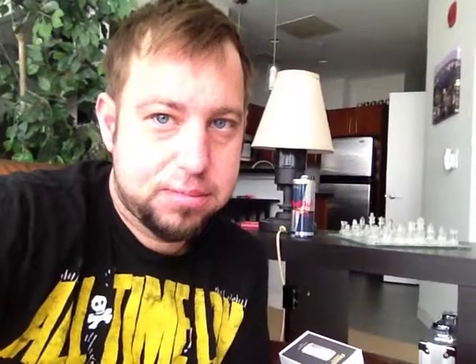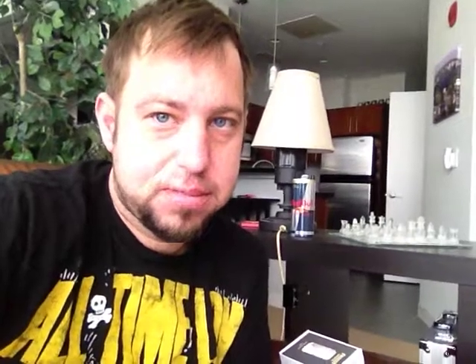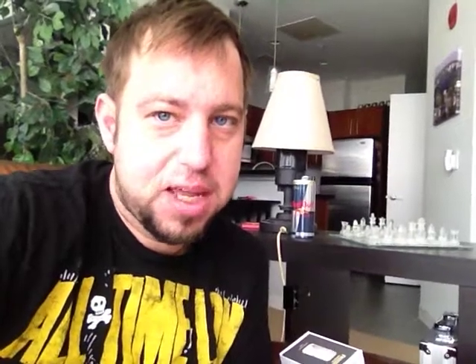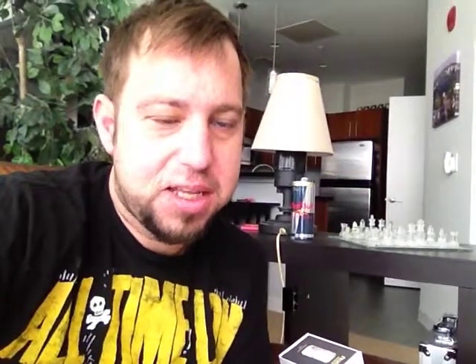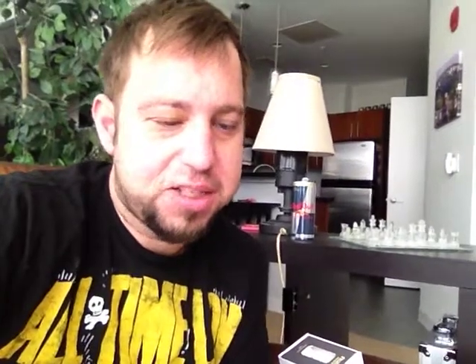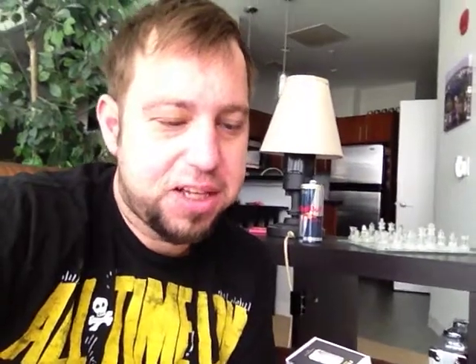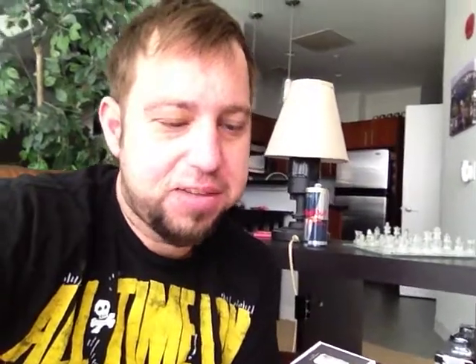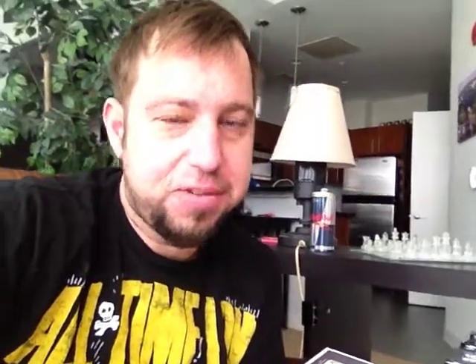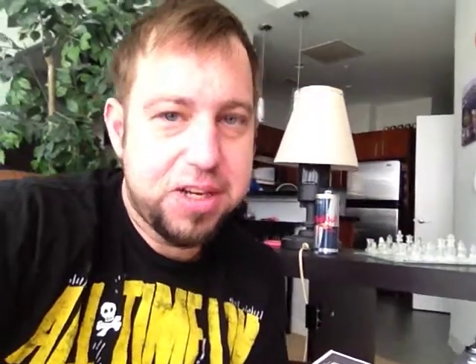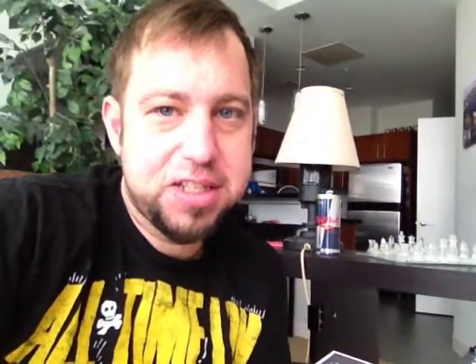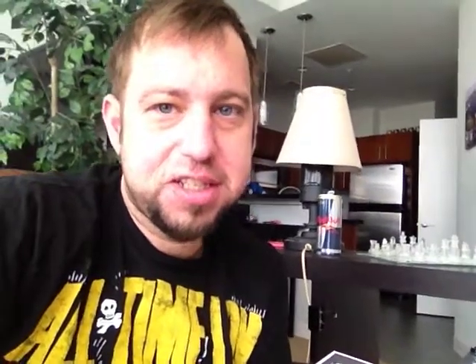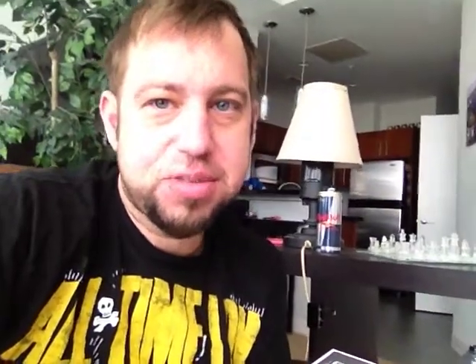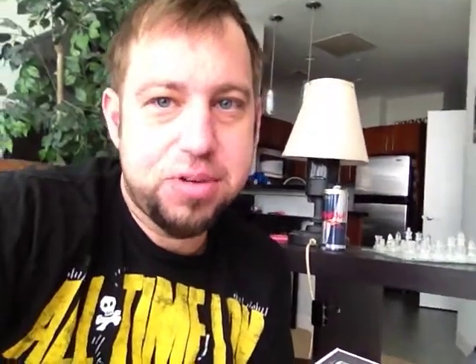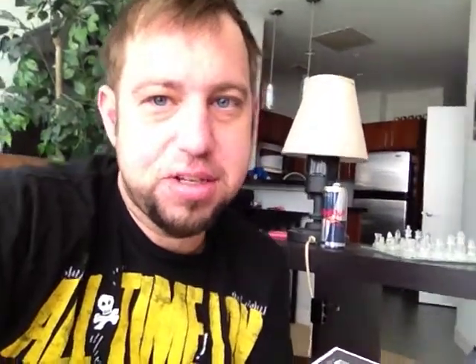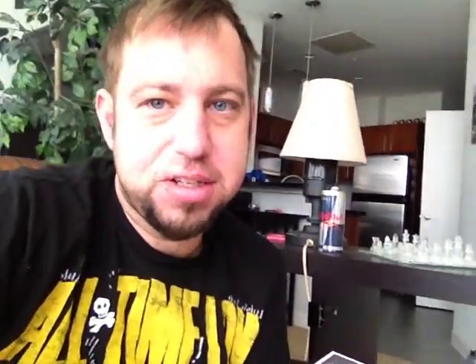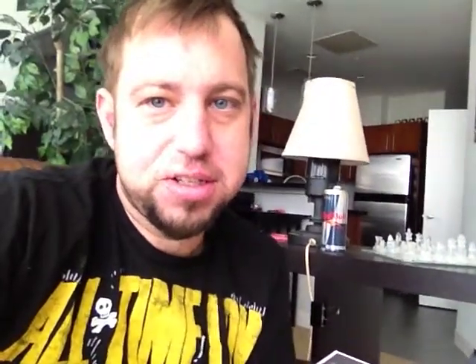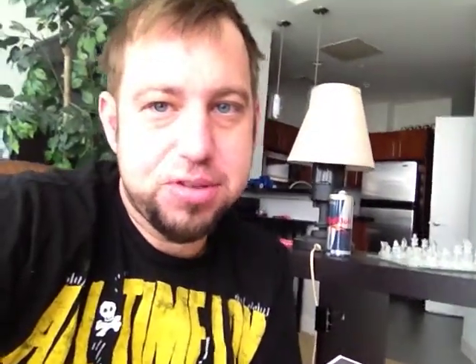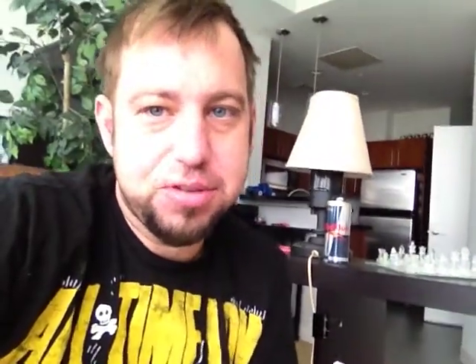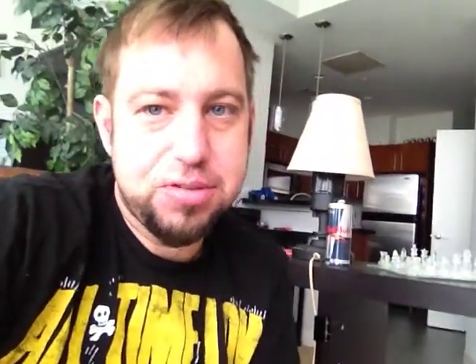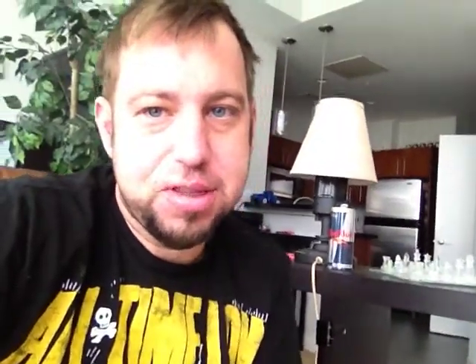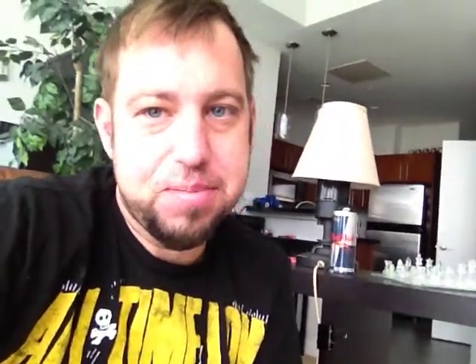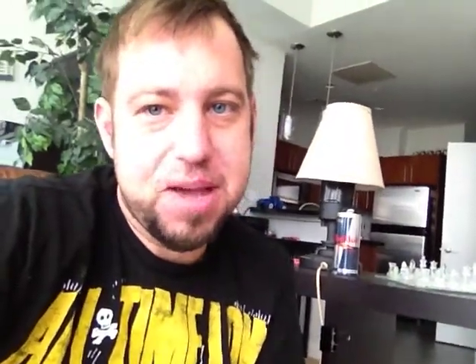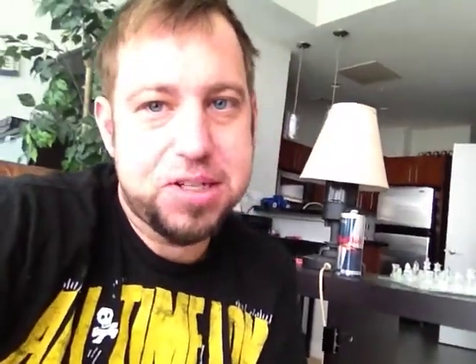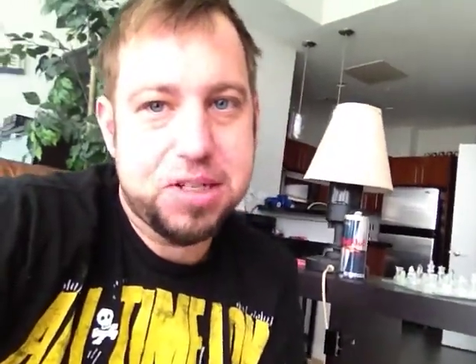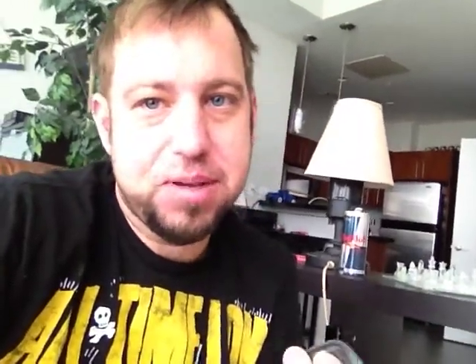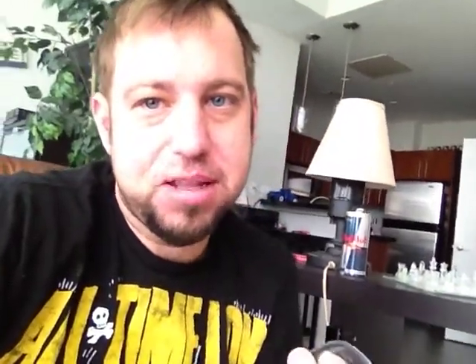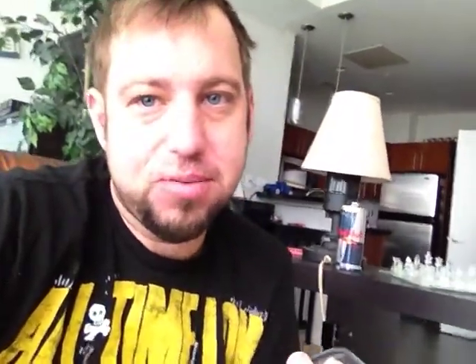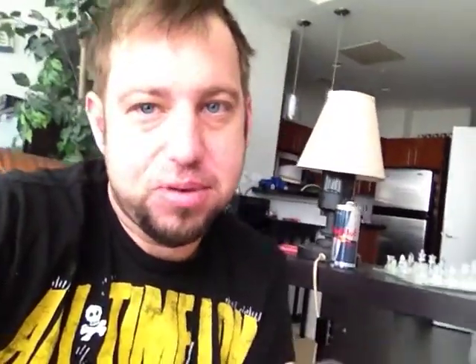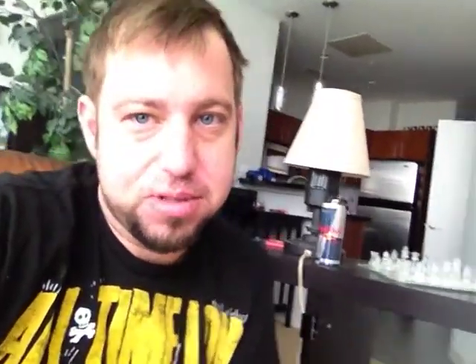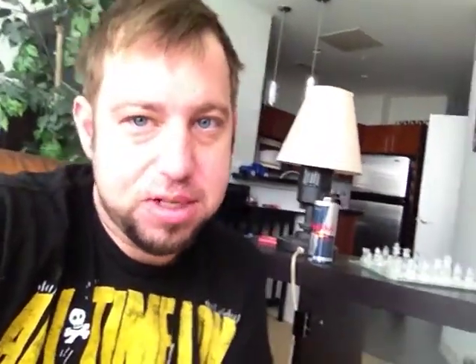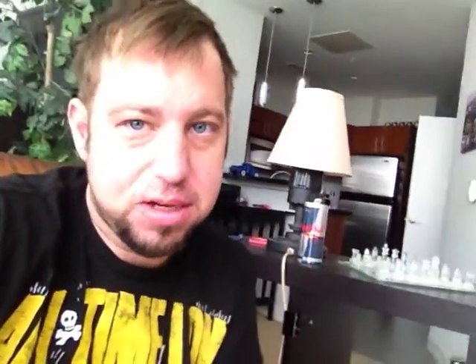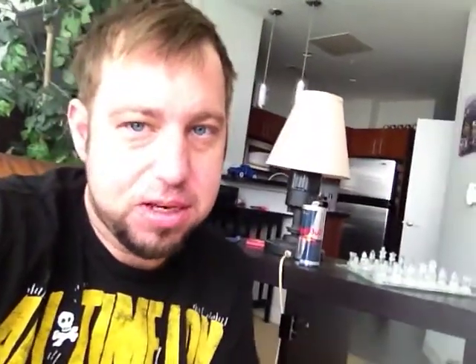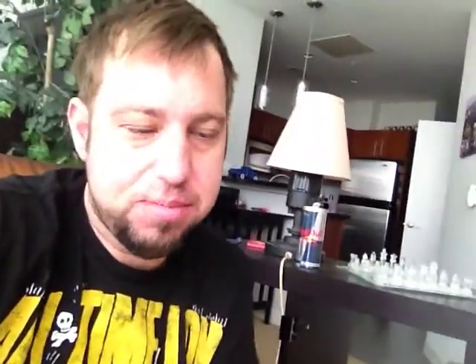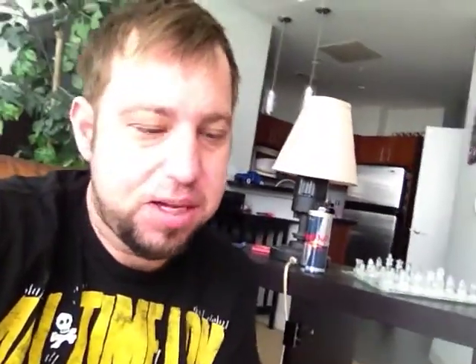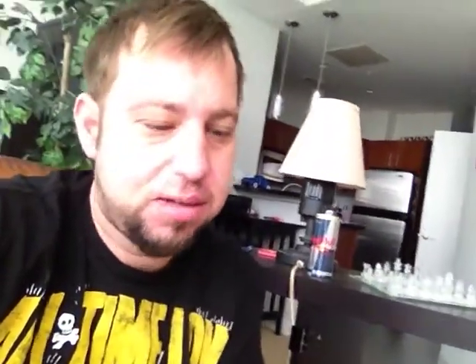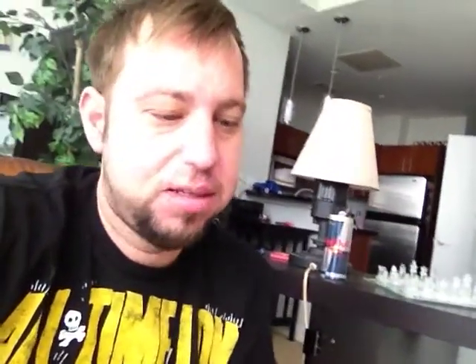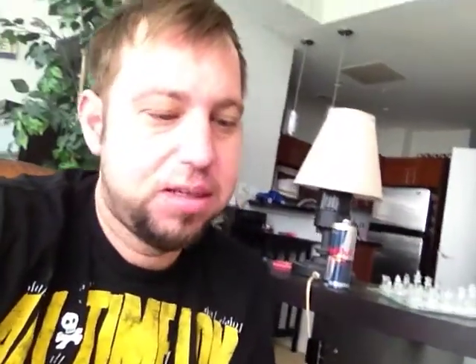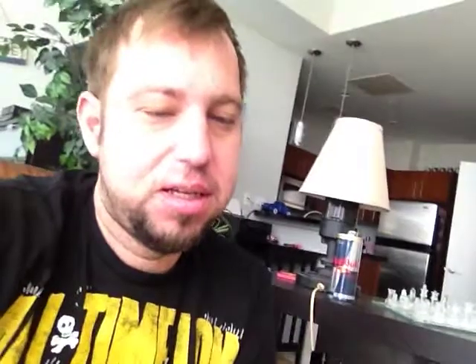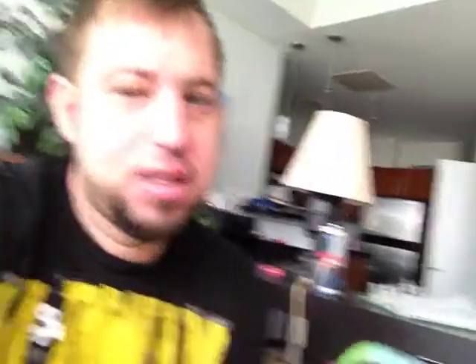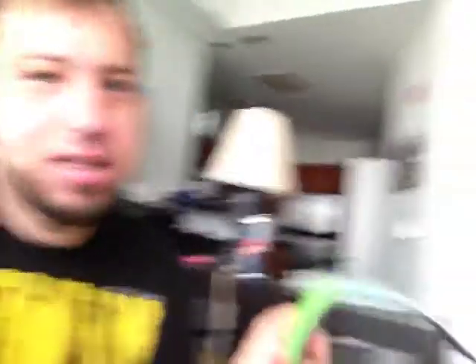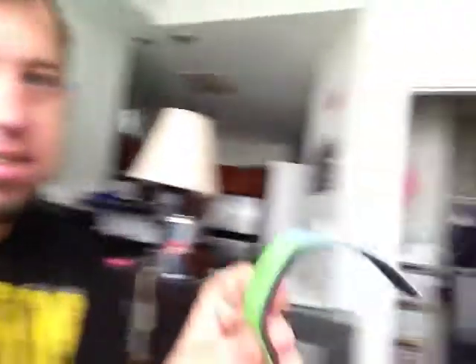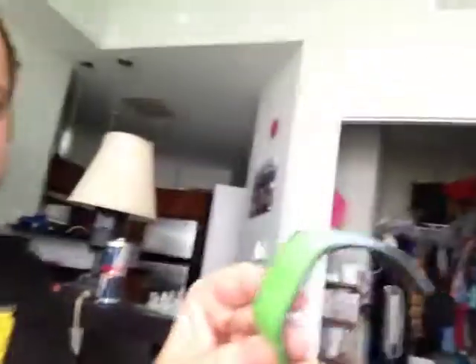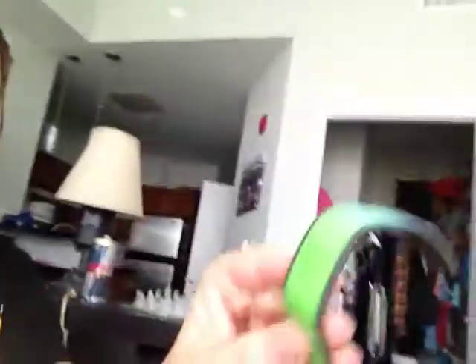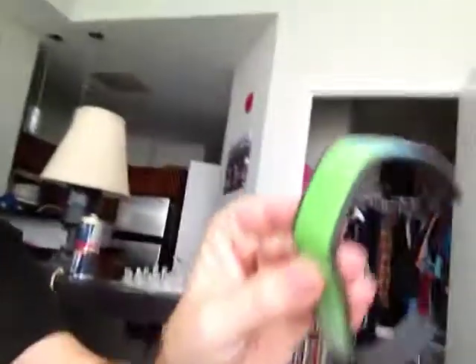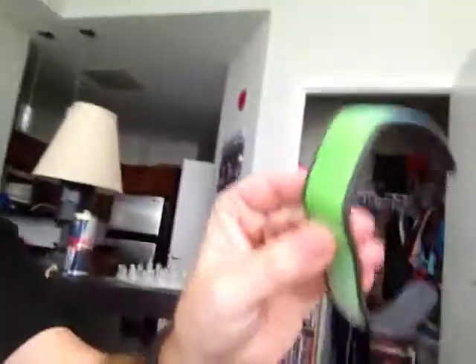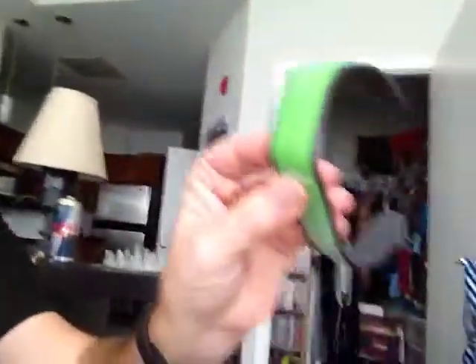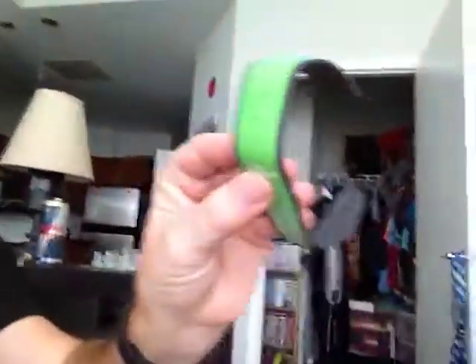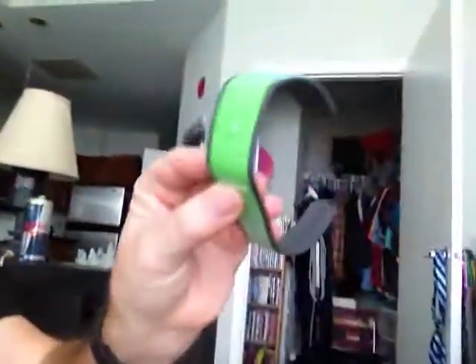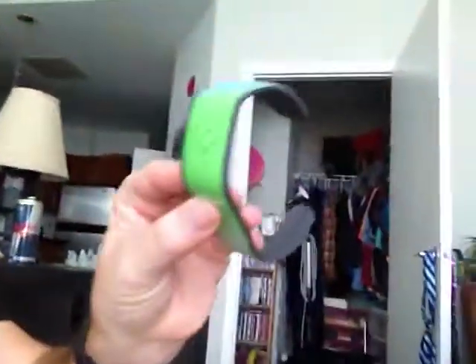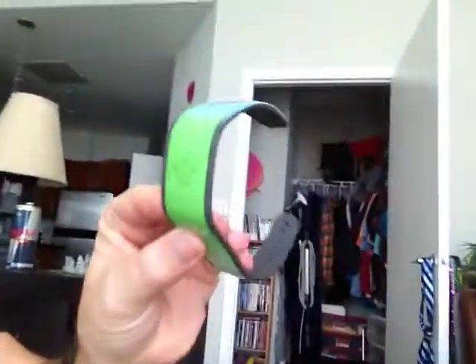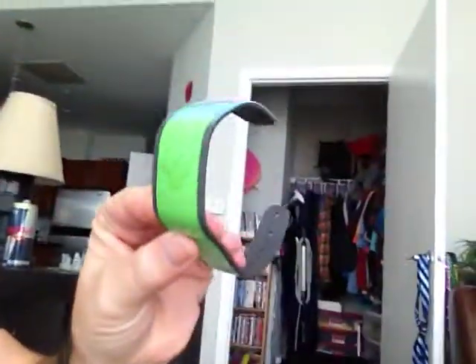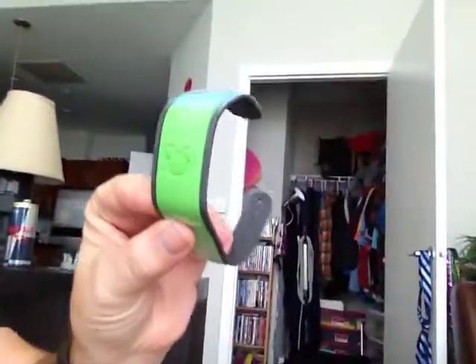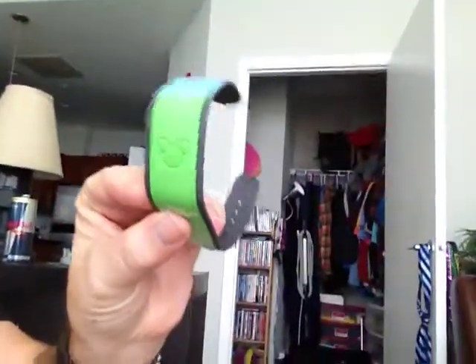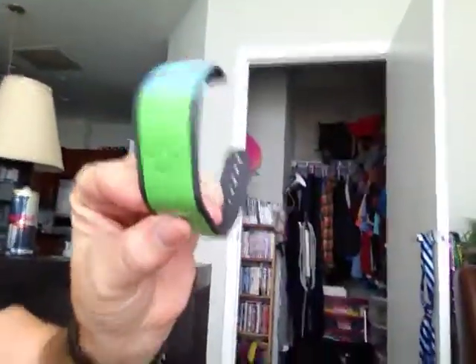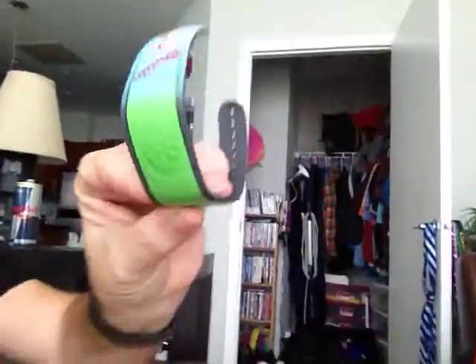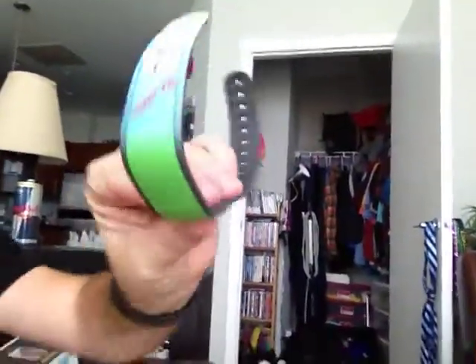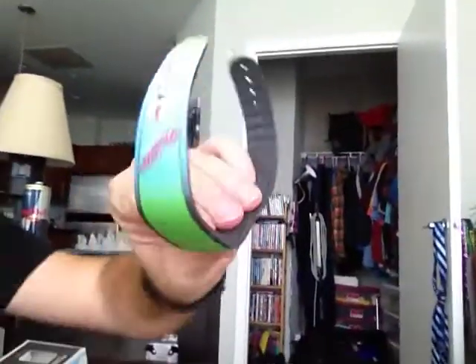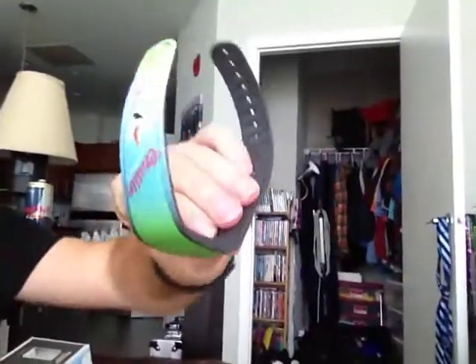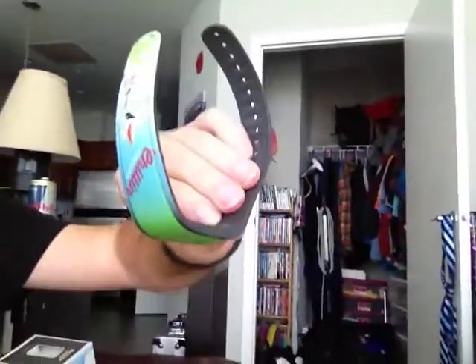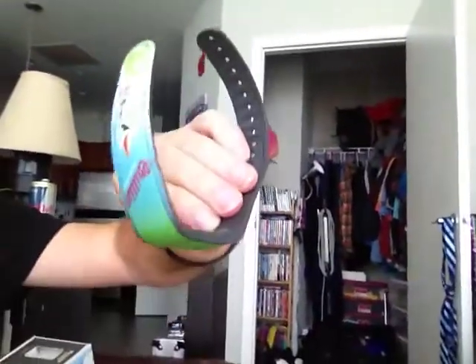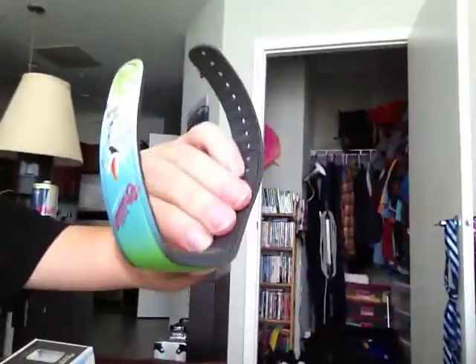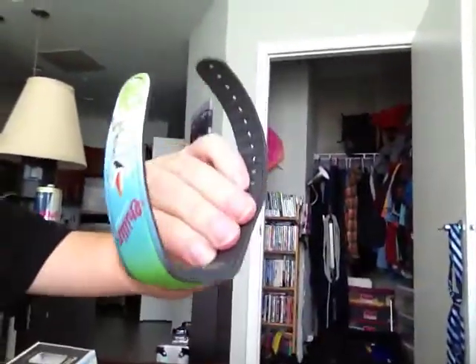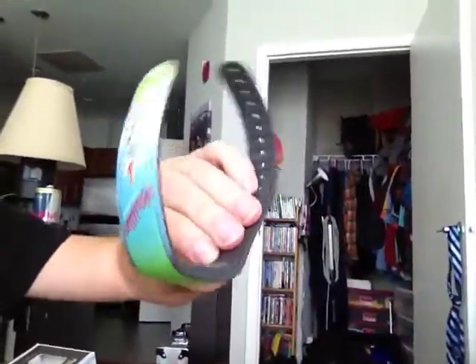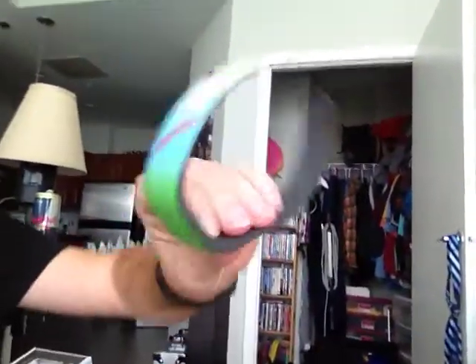Hey Junkie friends, just wanted to show you the Magic Band that we were talking about. This is the Chillin' Band.